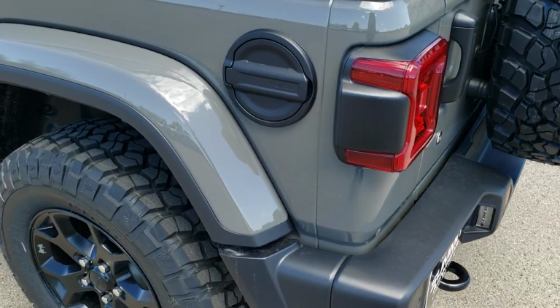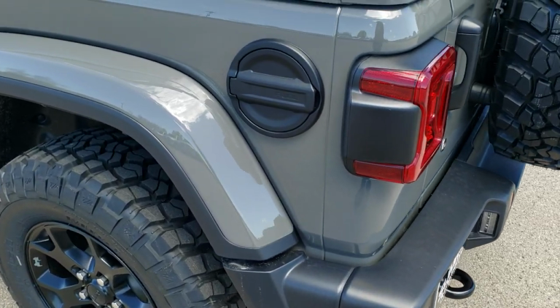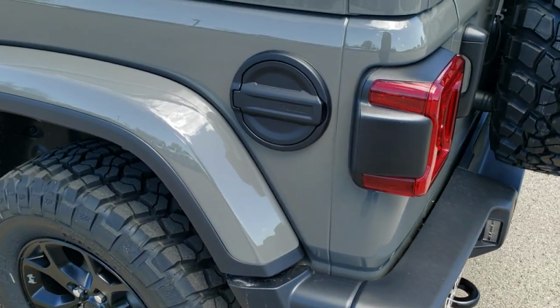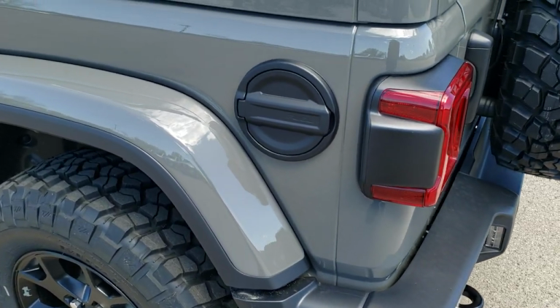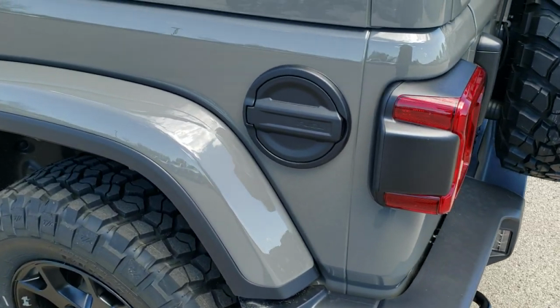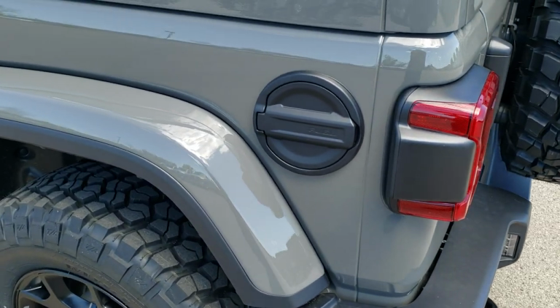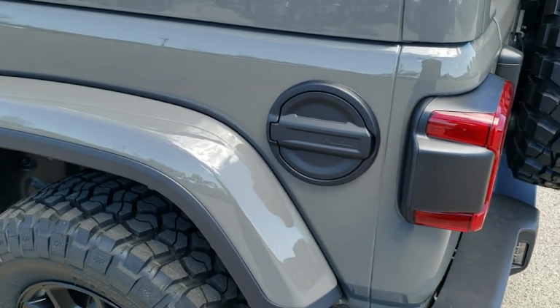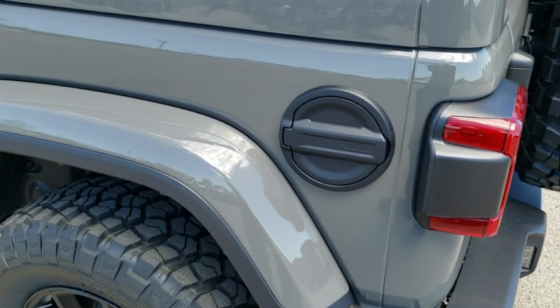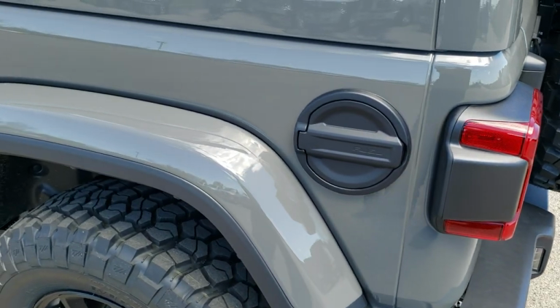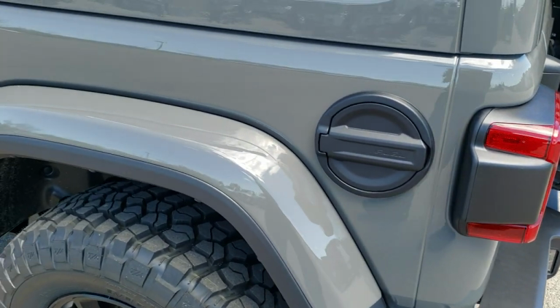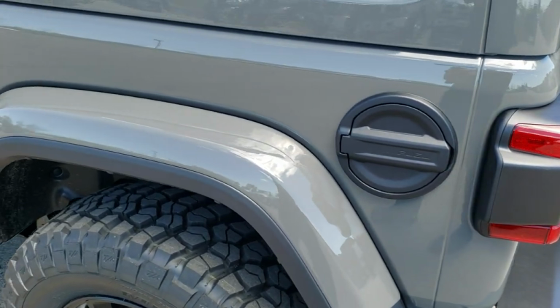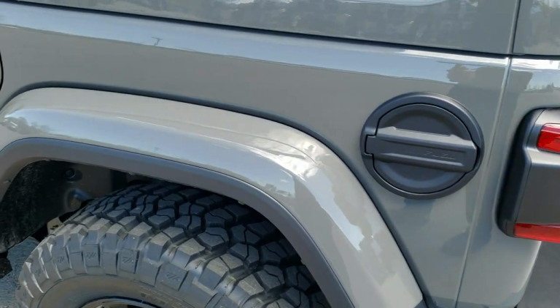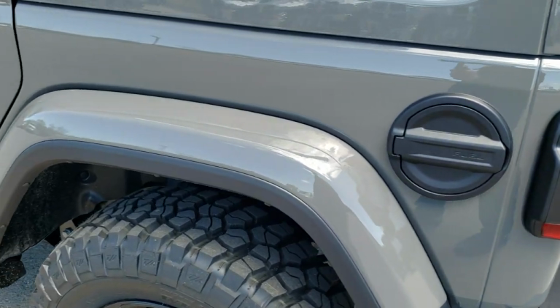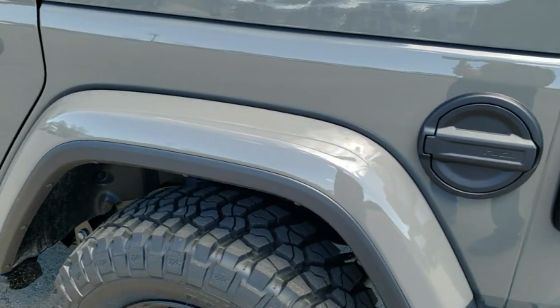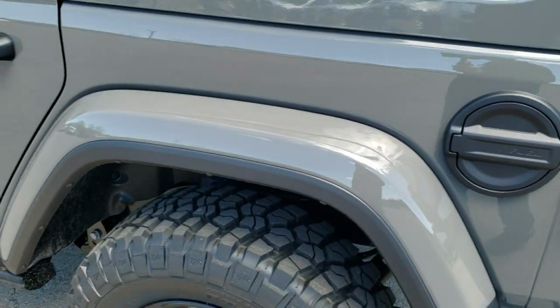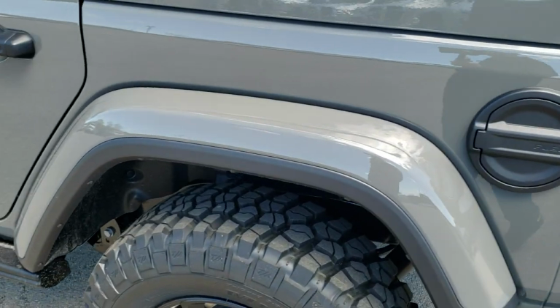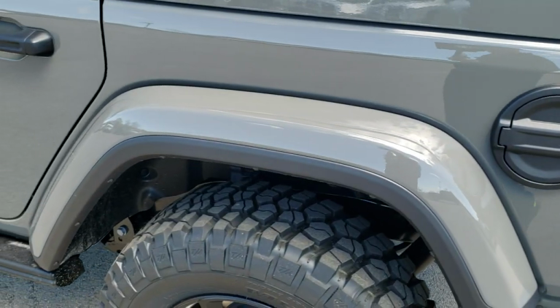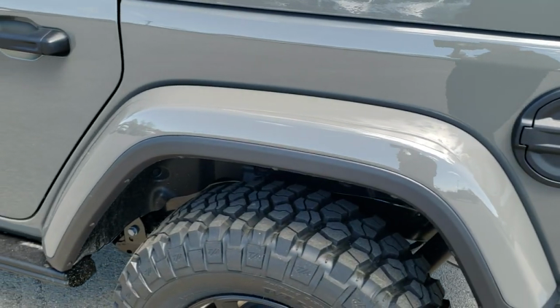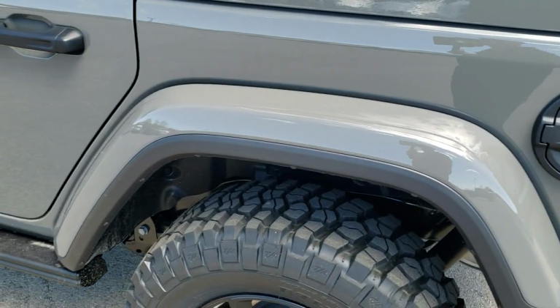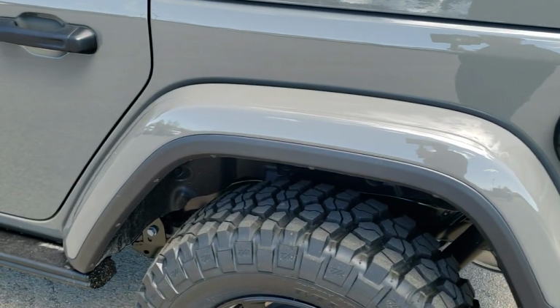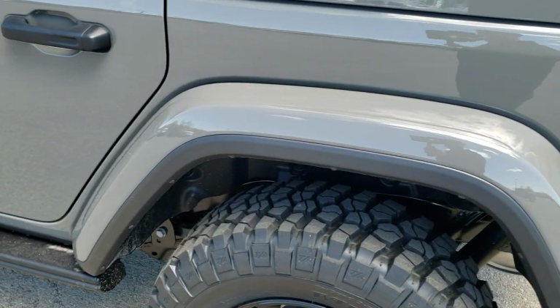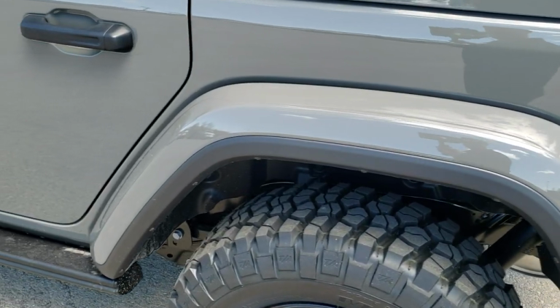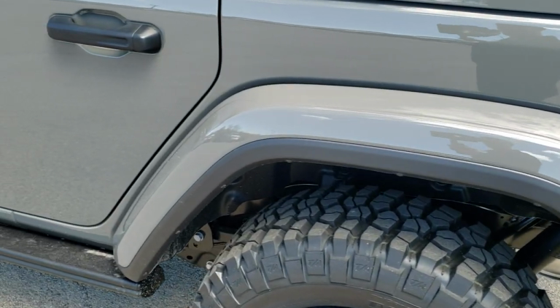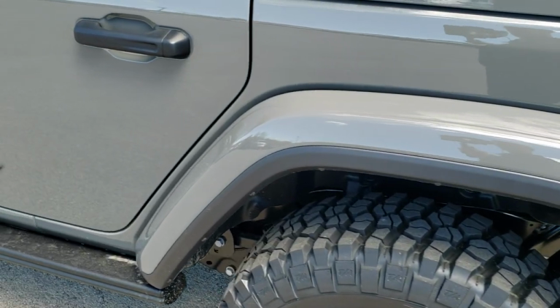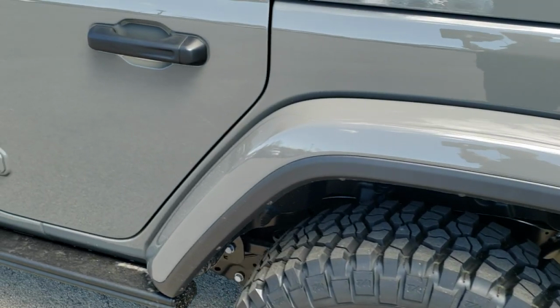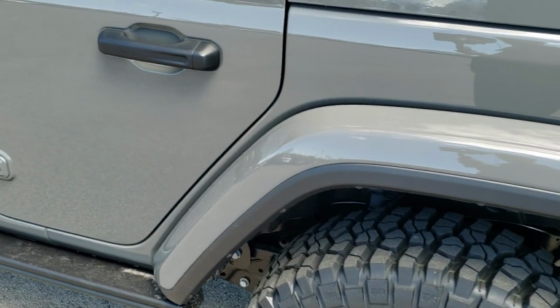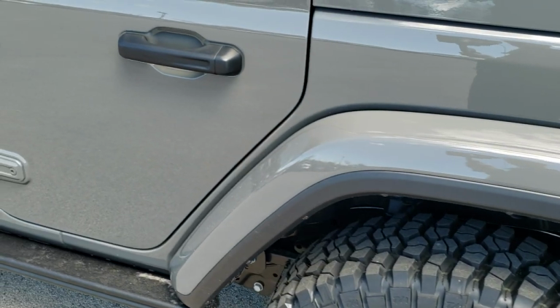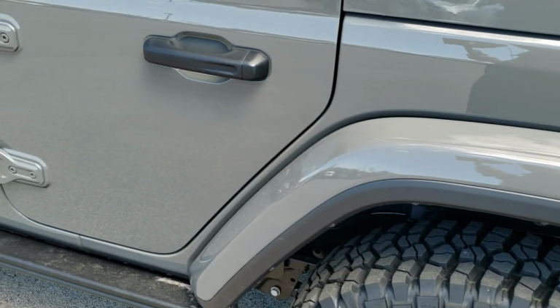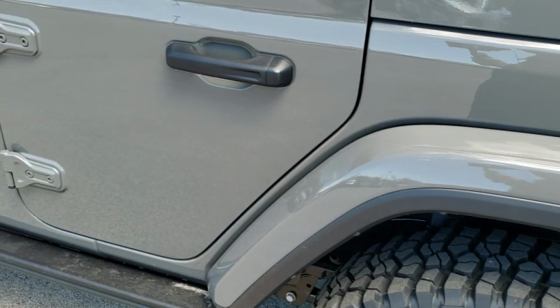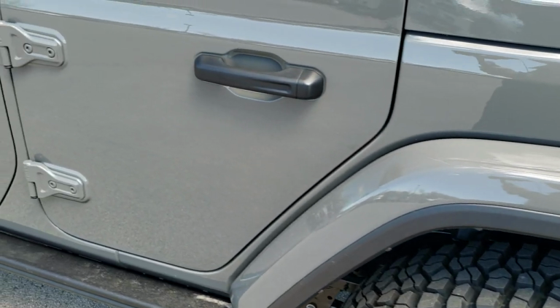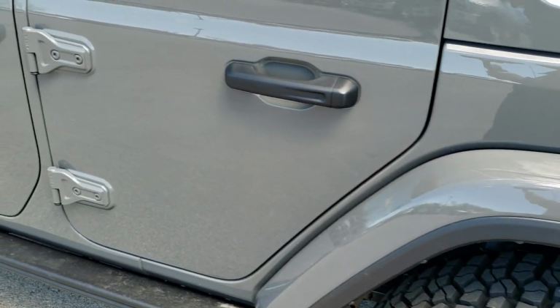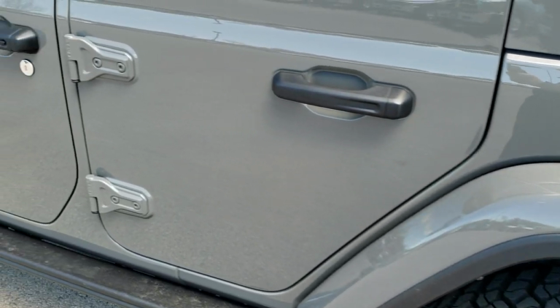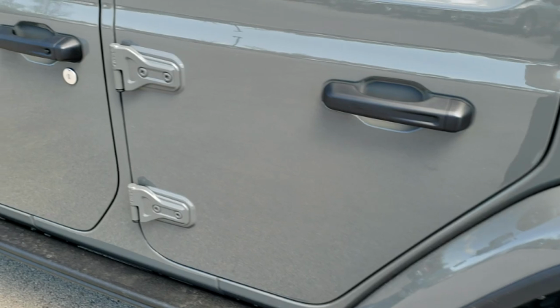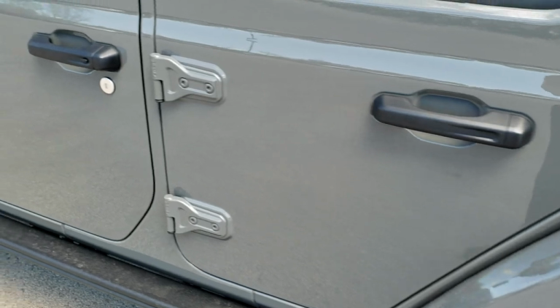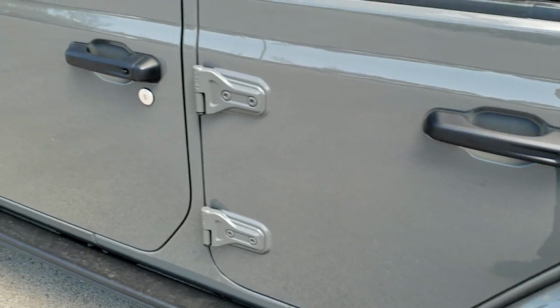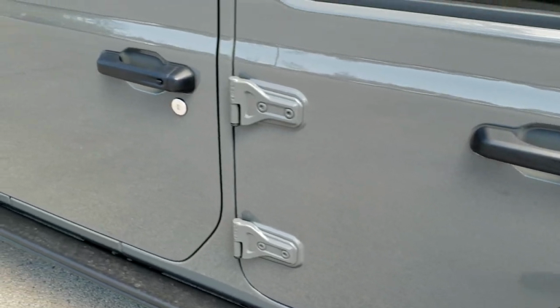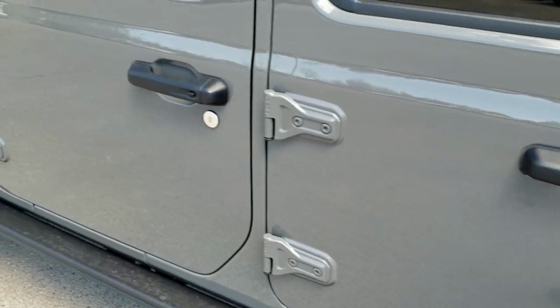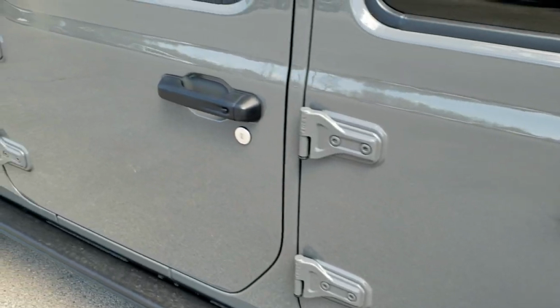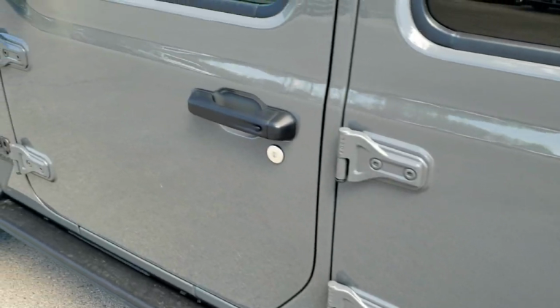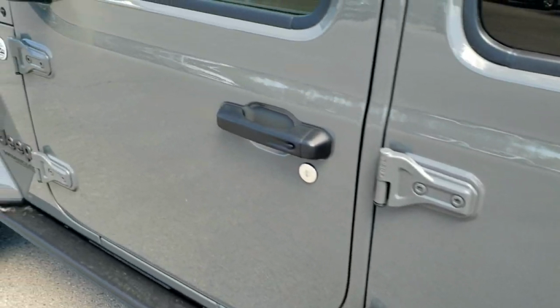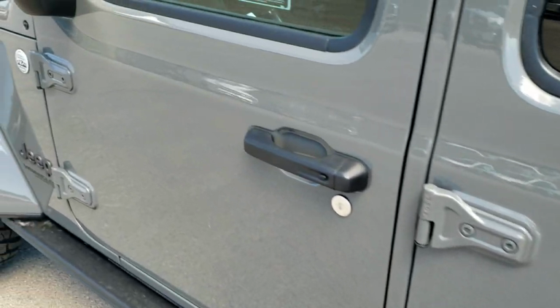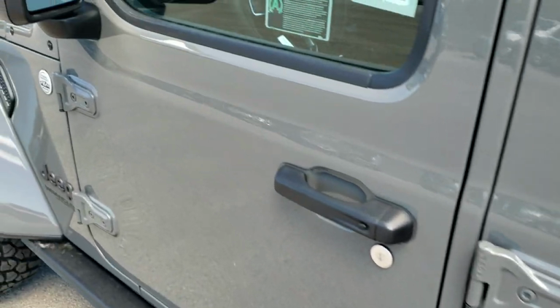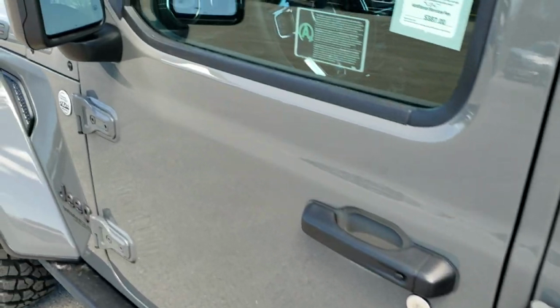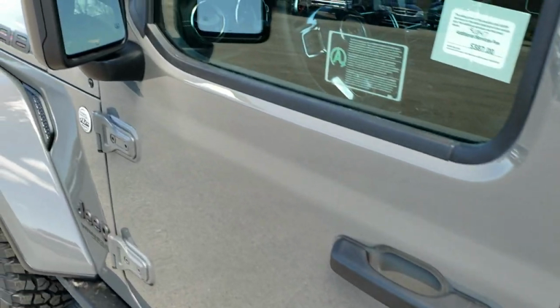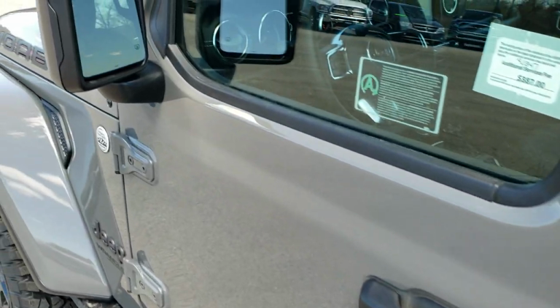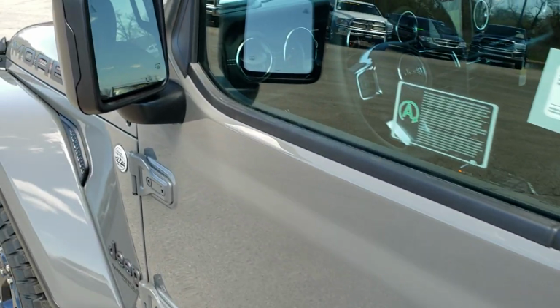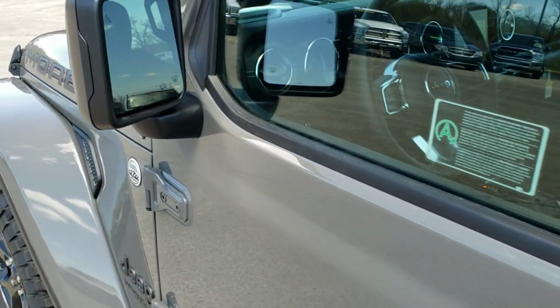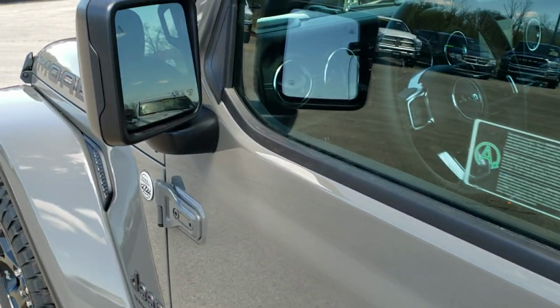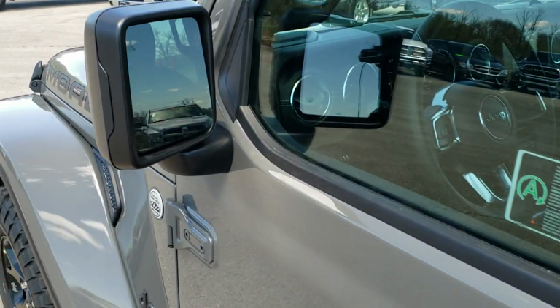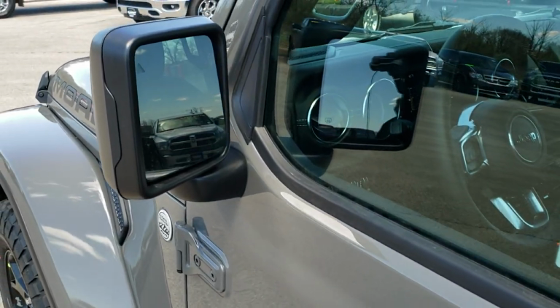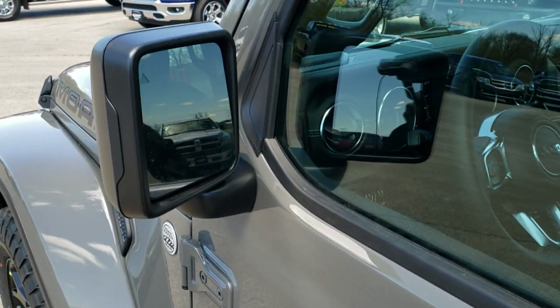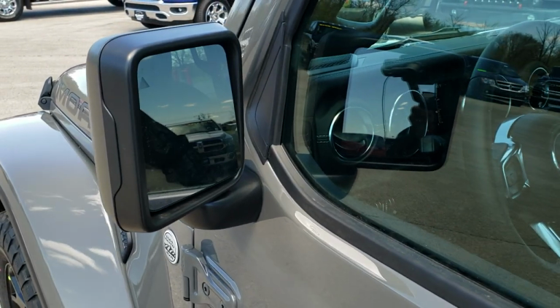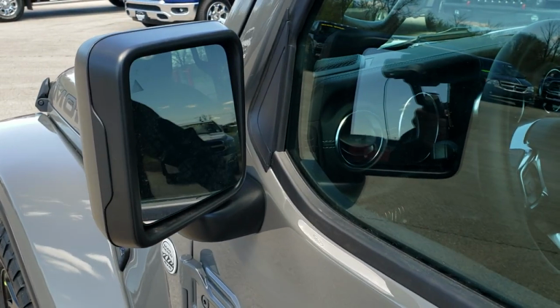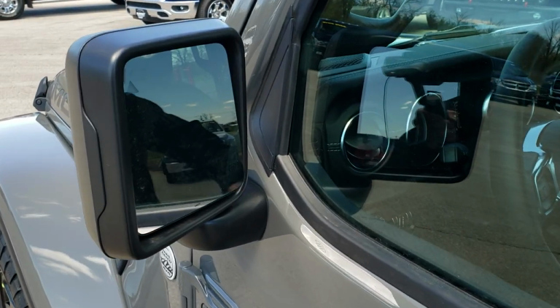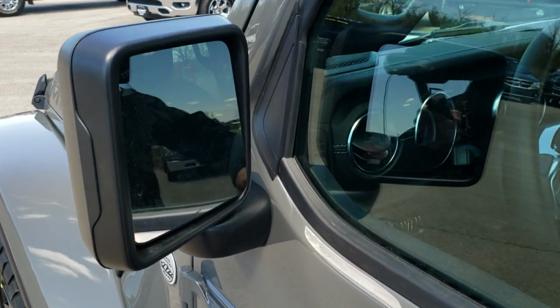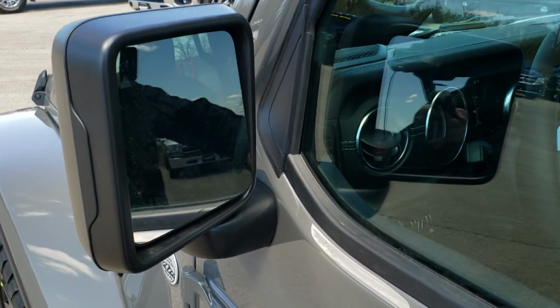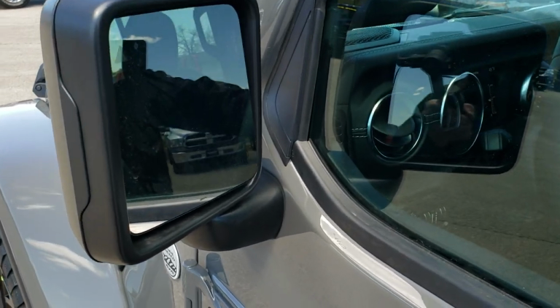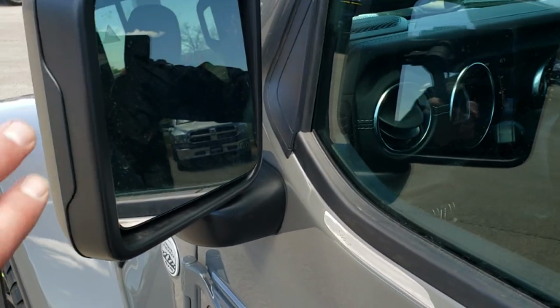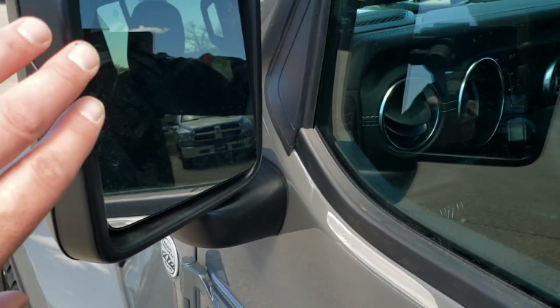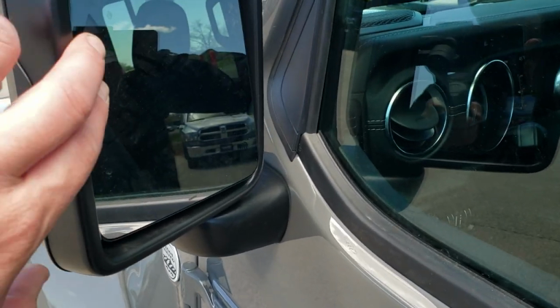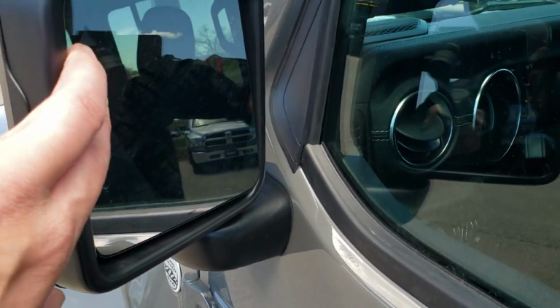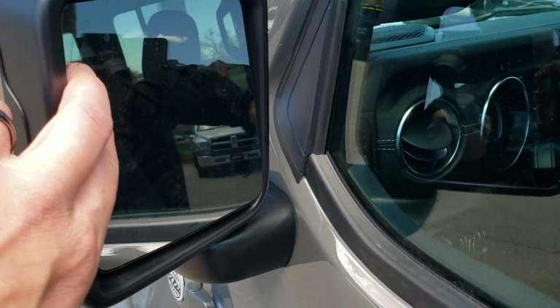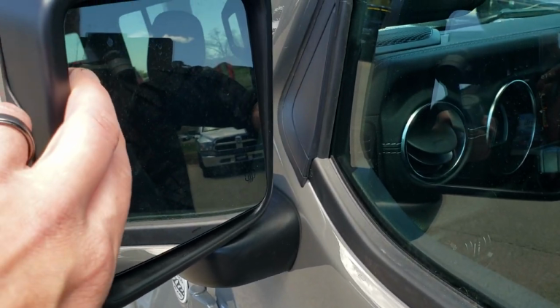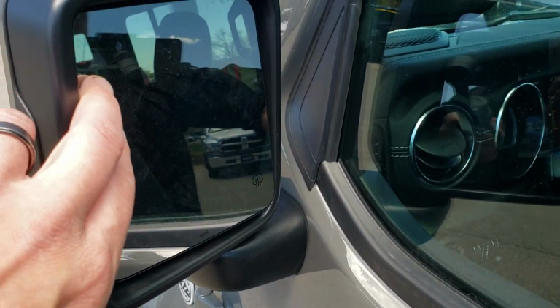You get the blacked out fuel door. This one has blind spot and cross path detection.